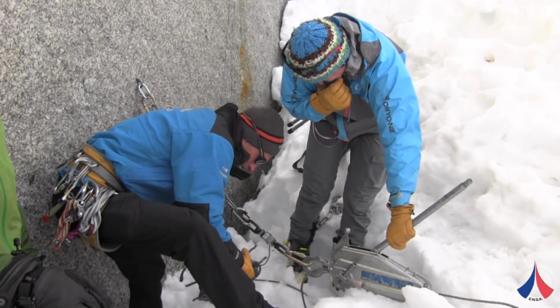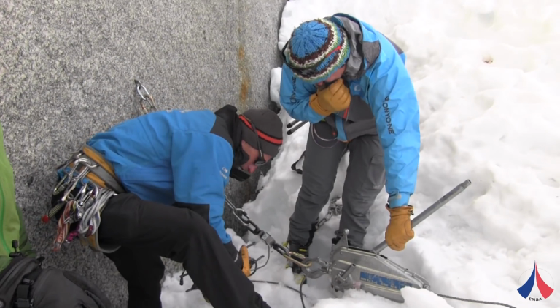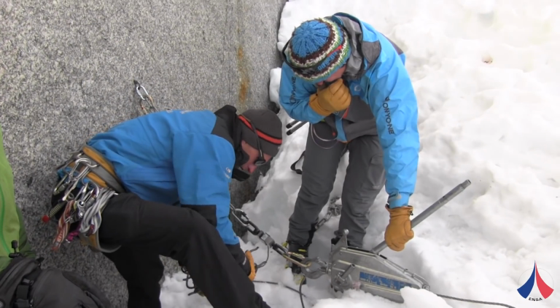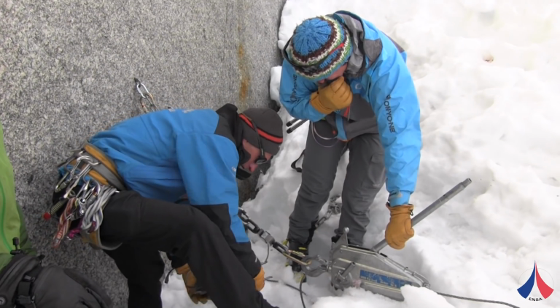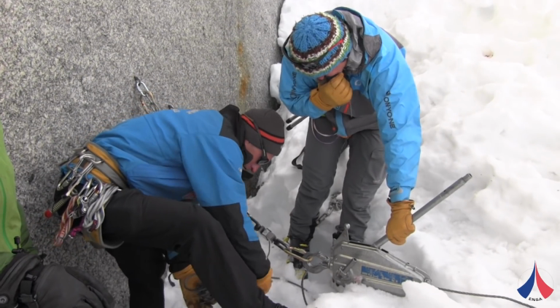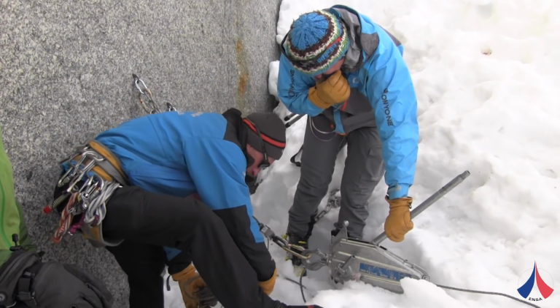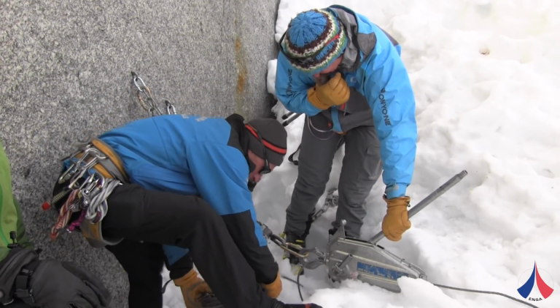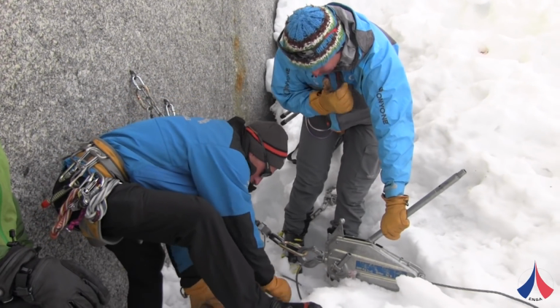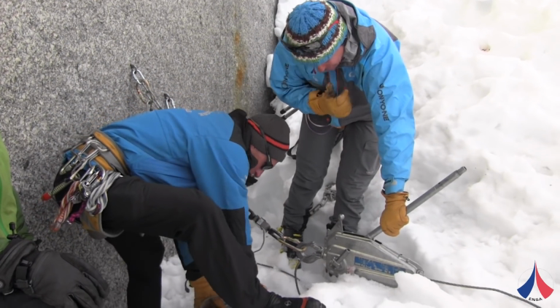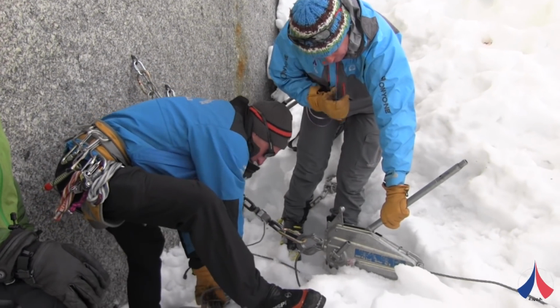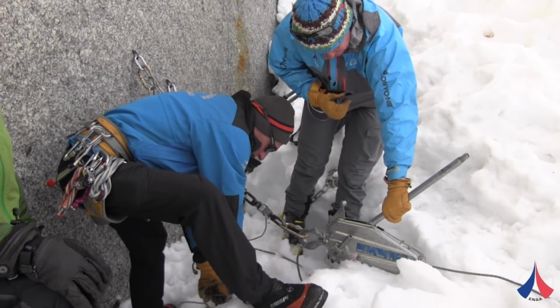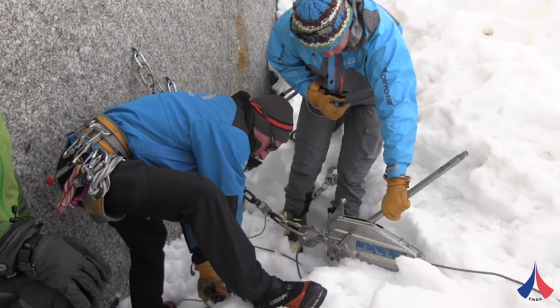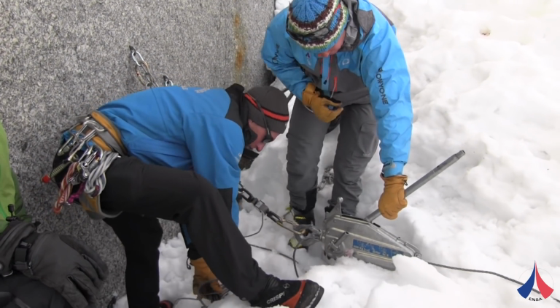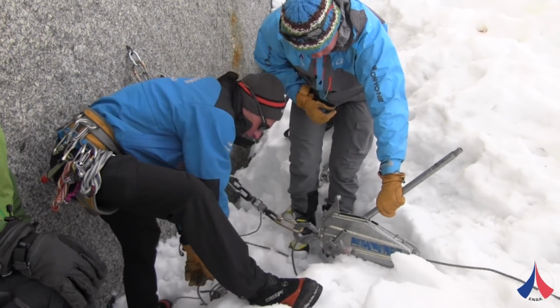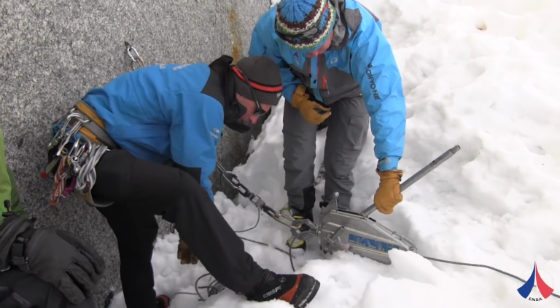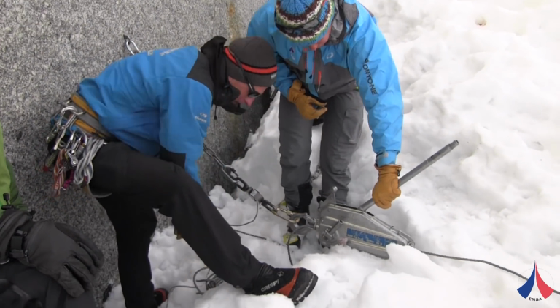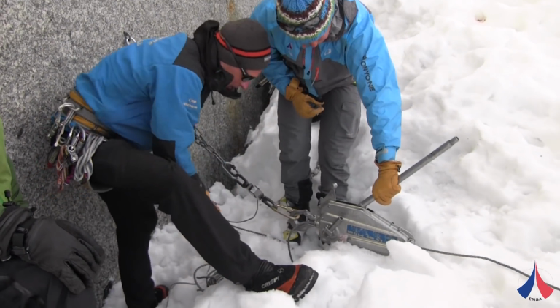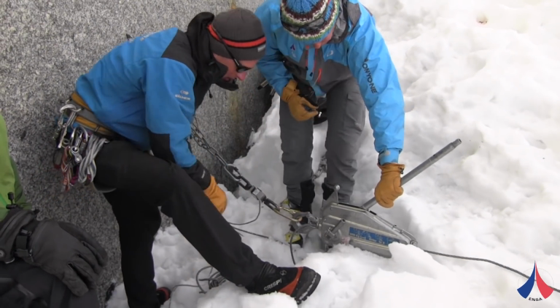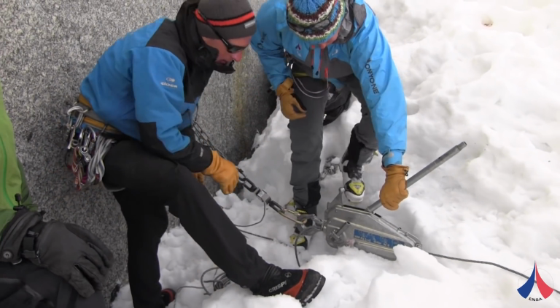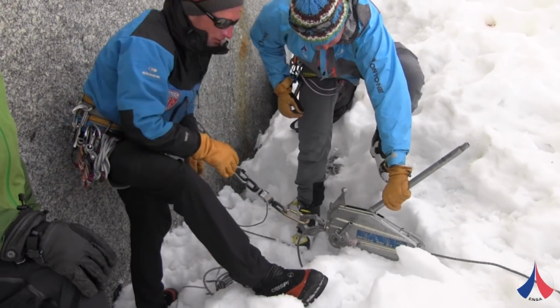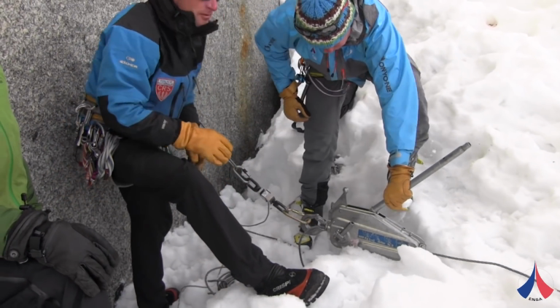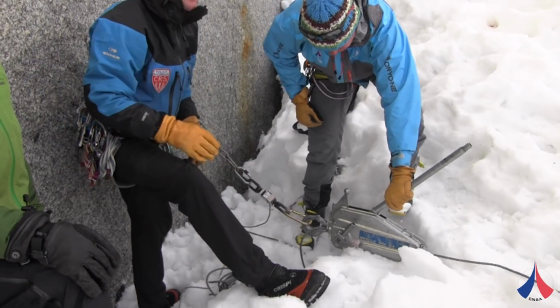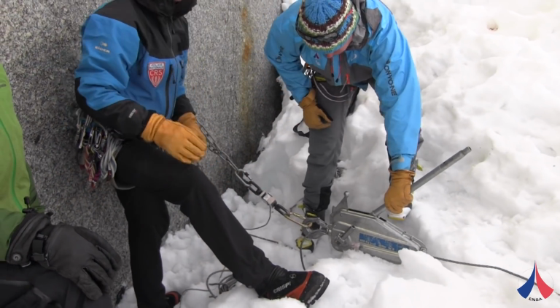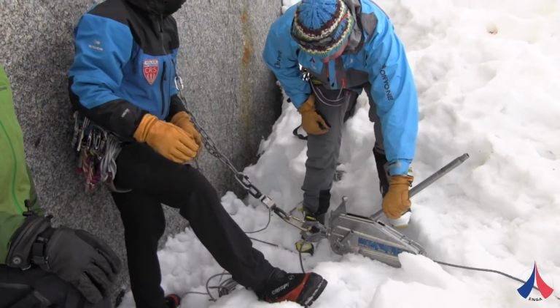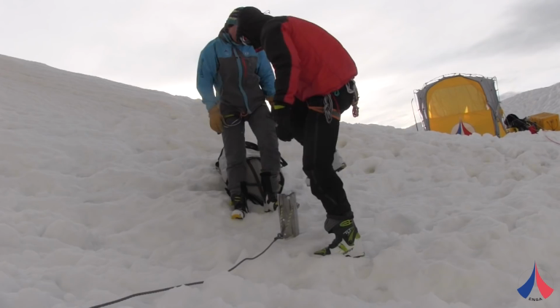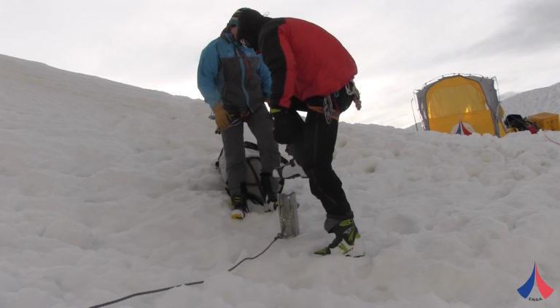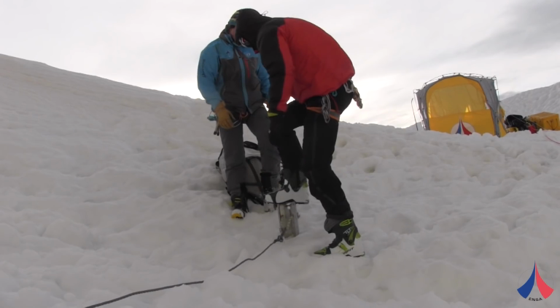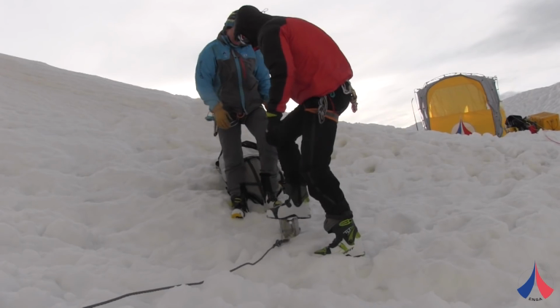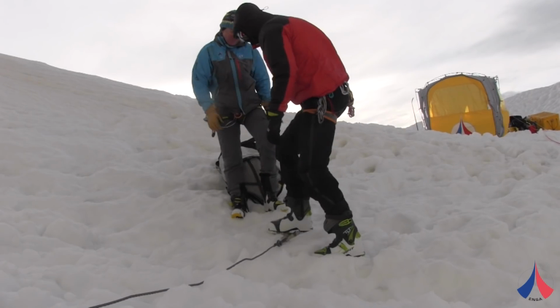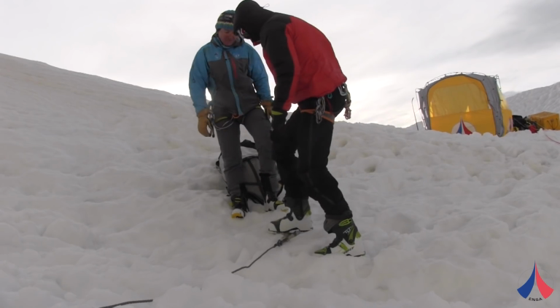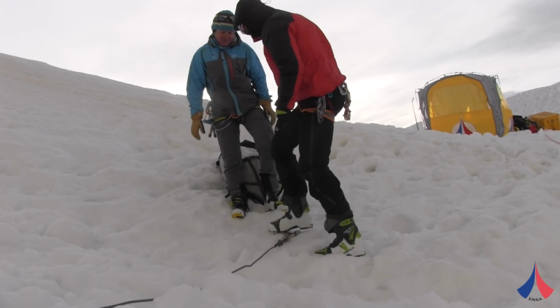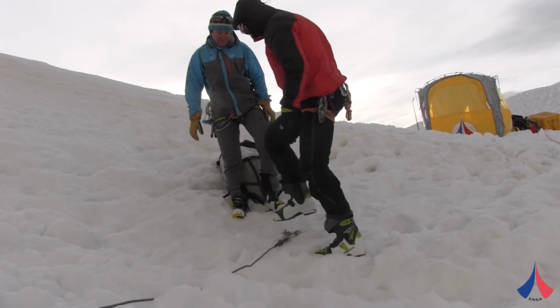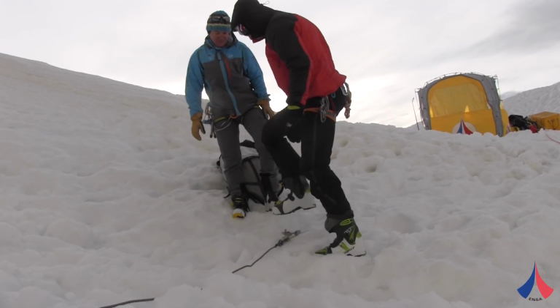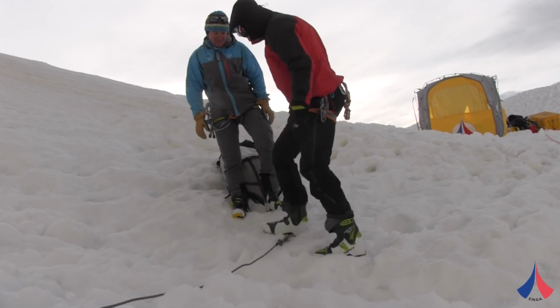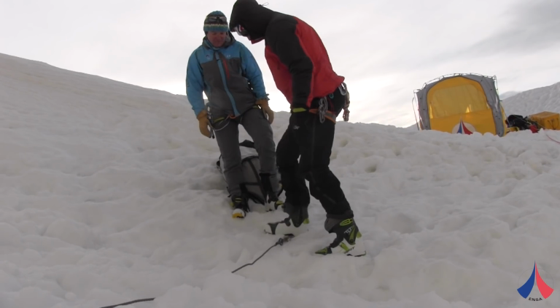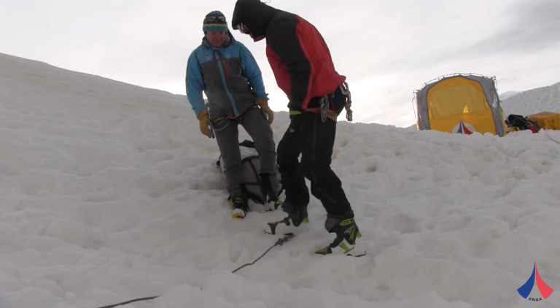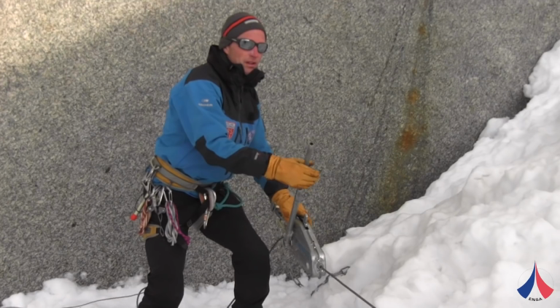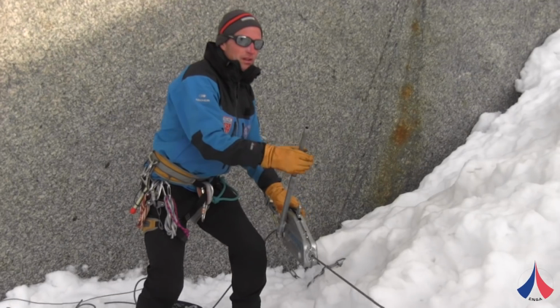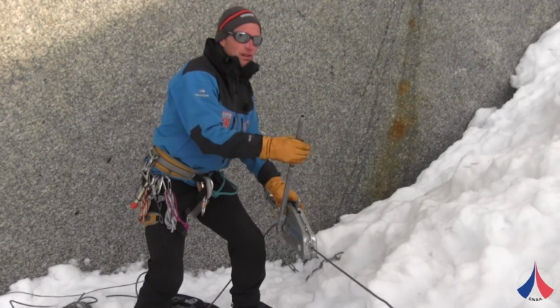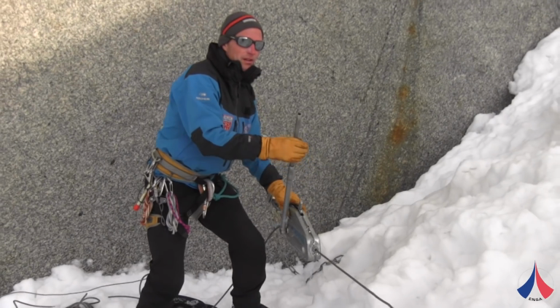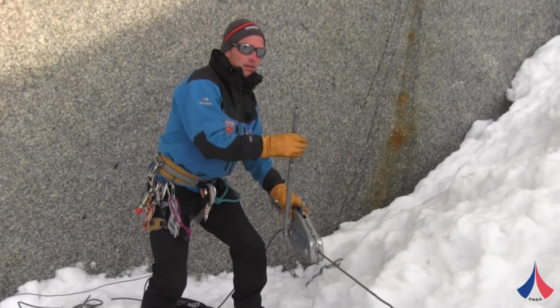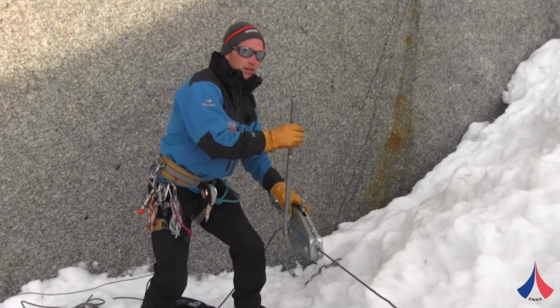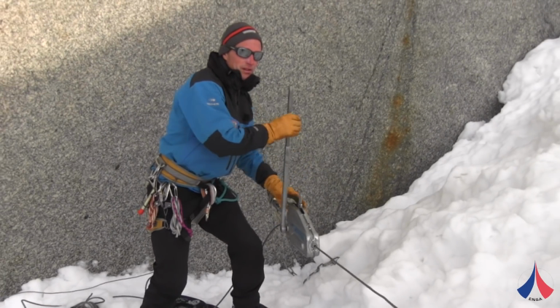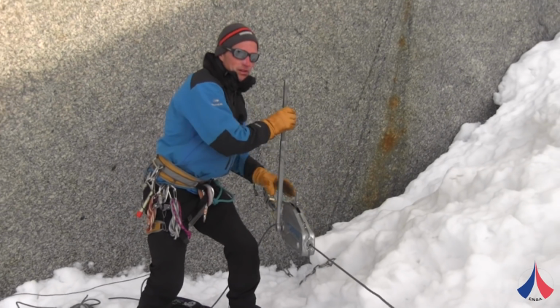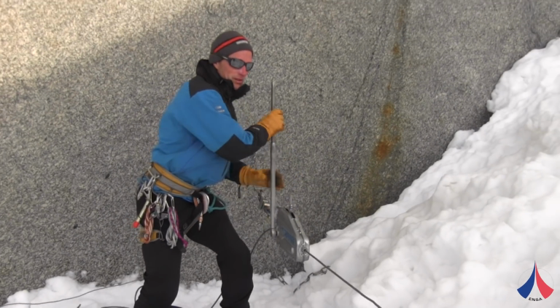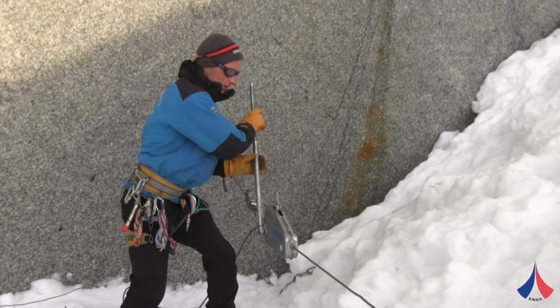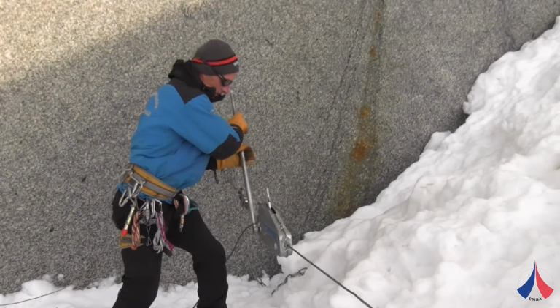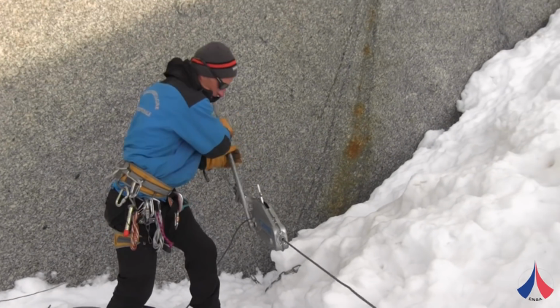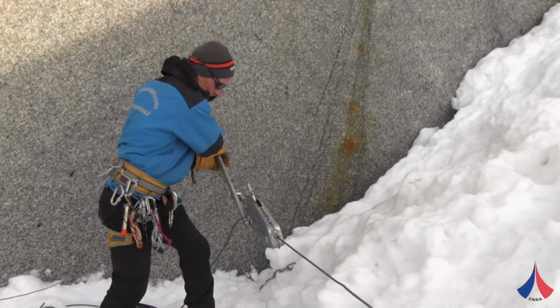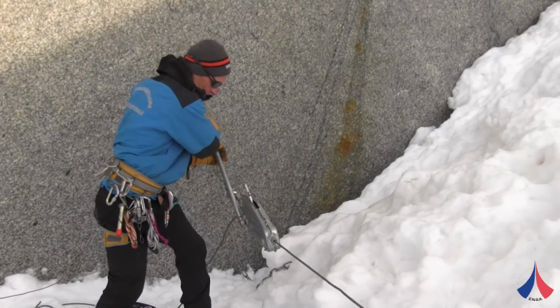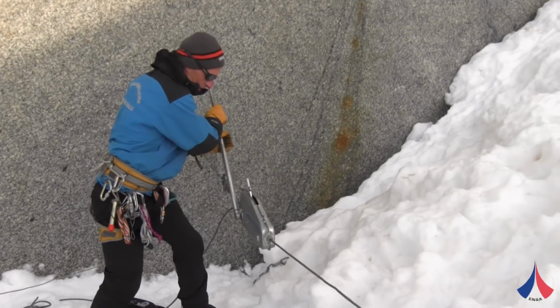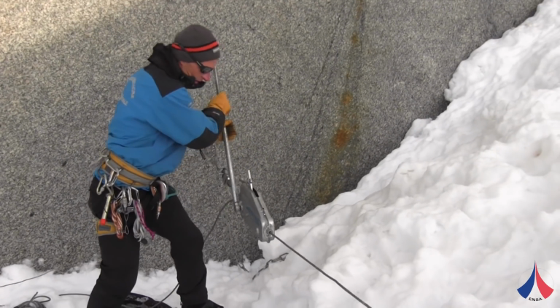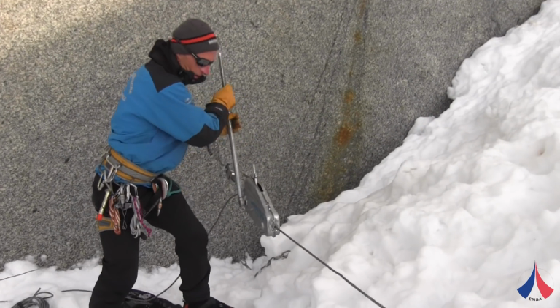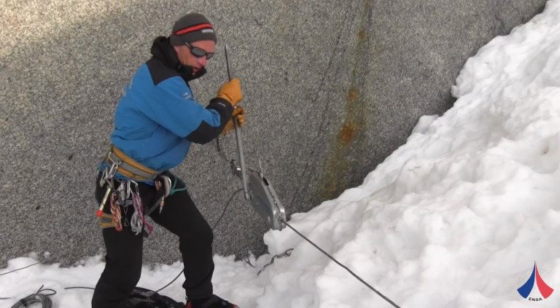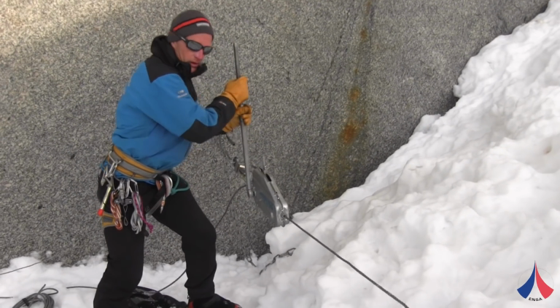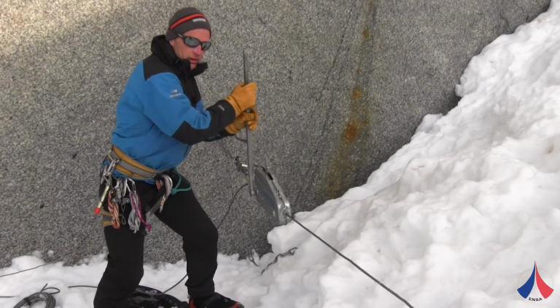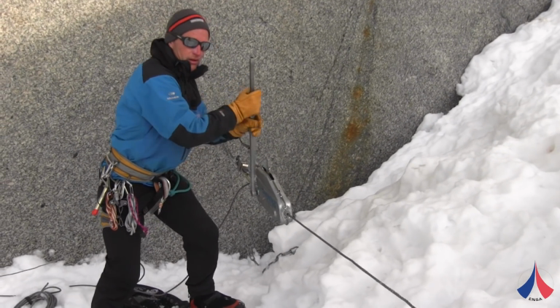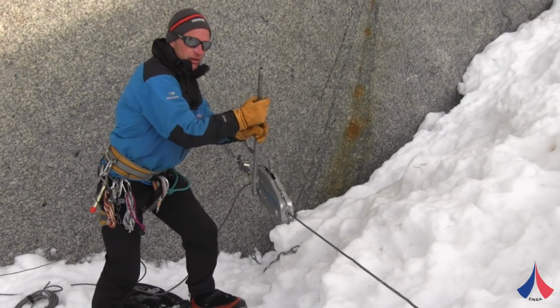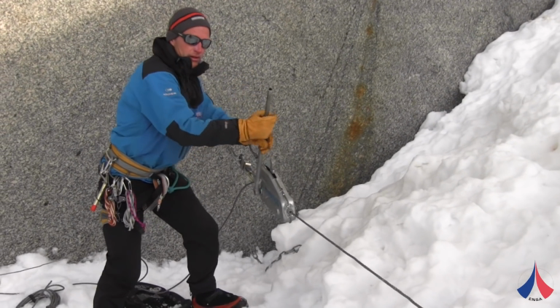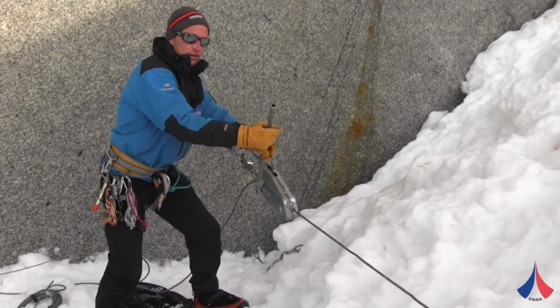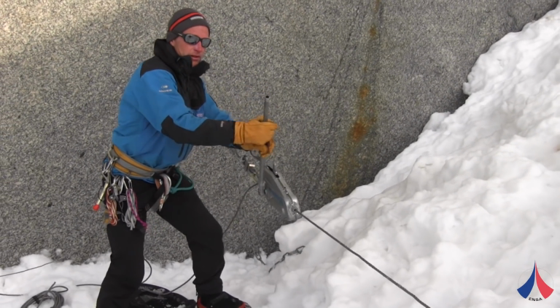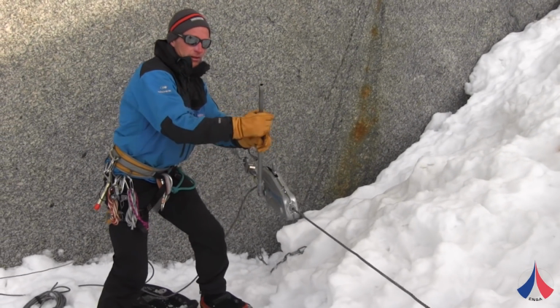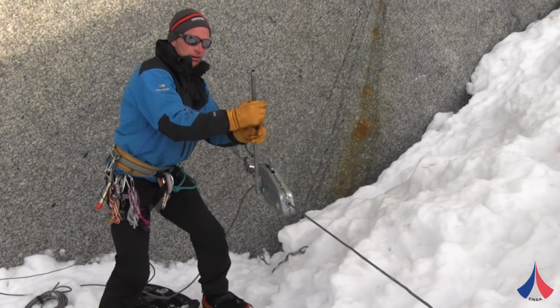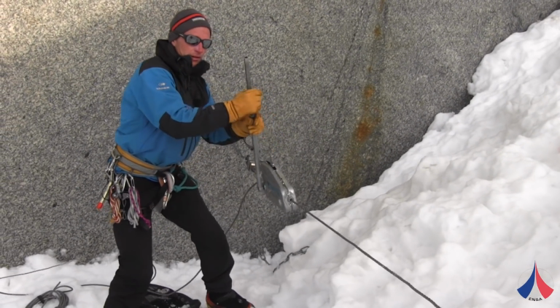The place was ideal because we had a big granite wall and the snow field at the end, and we could do tests in excellent conditions.